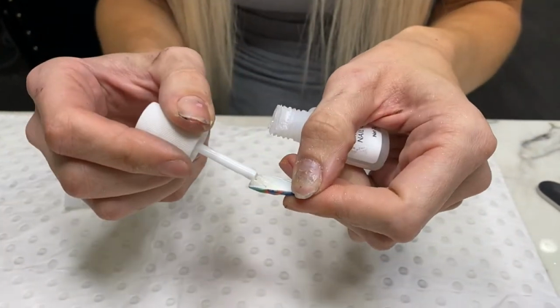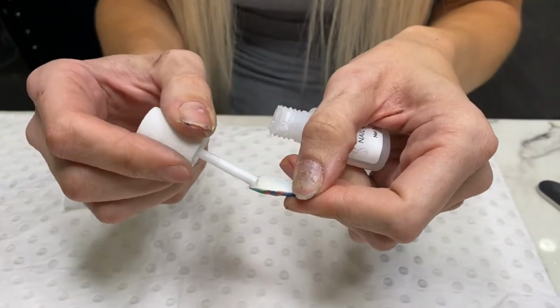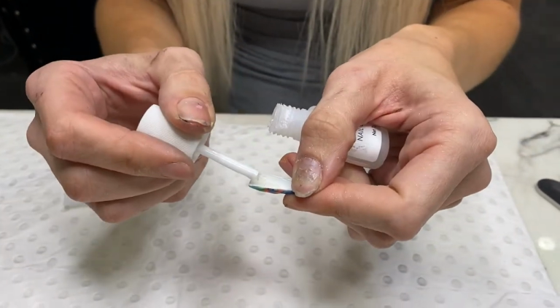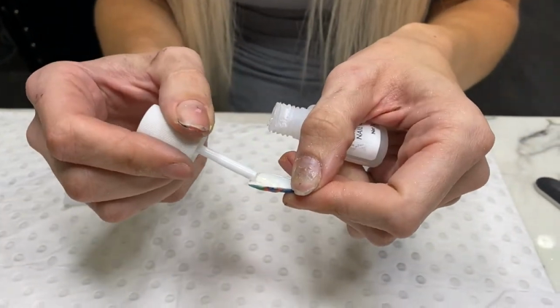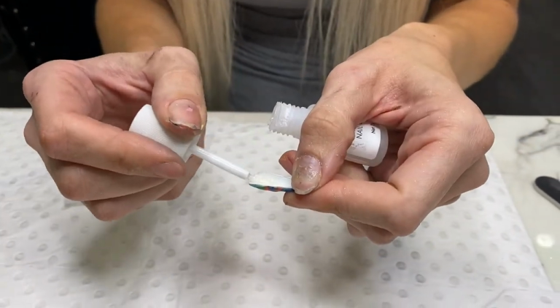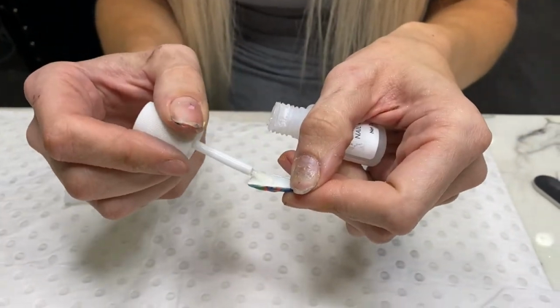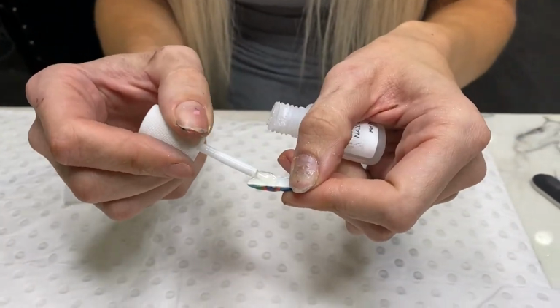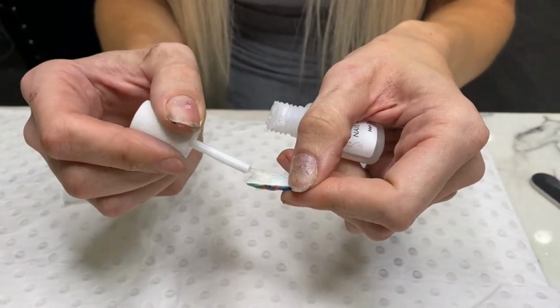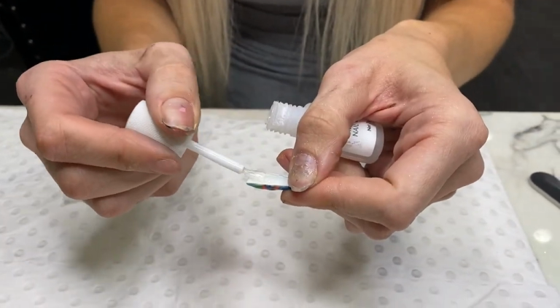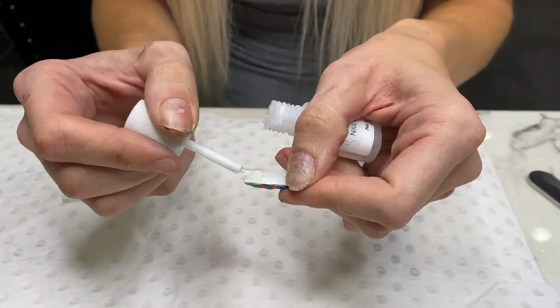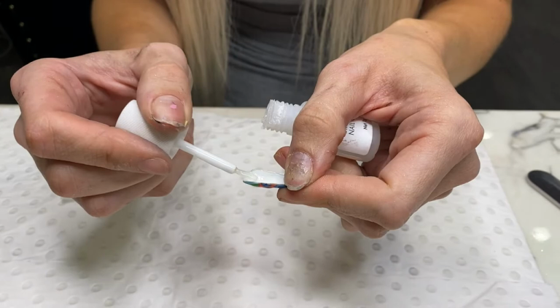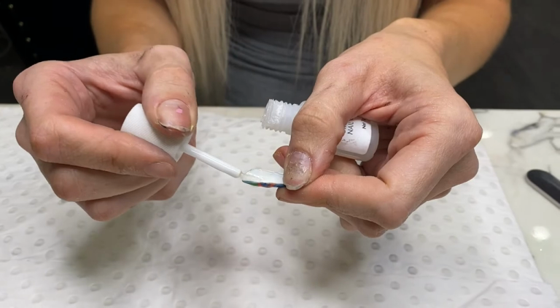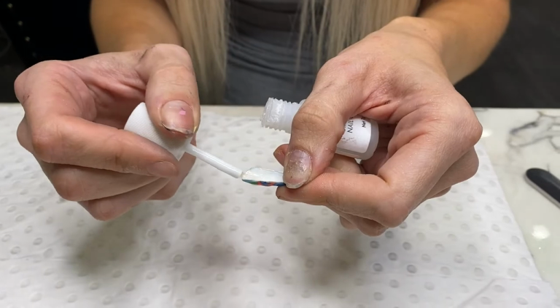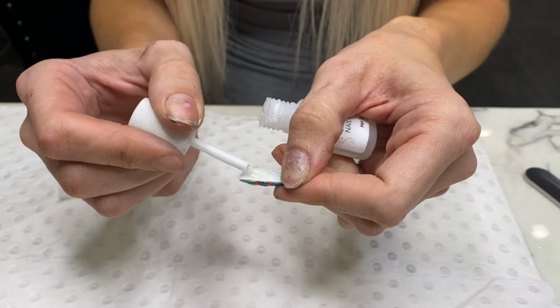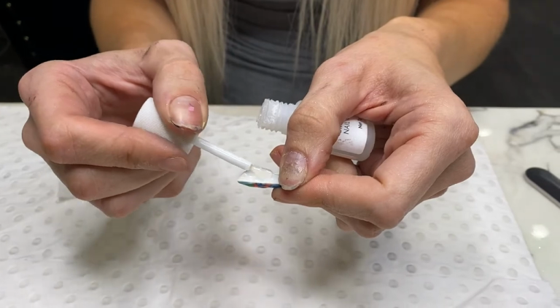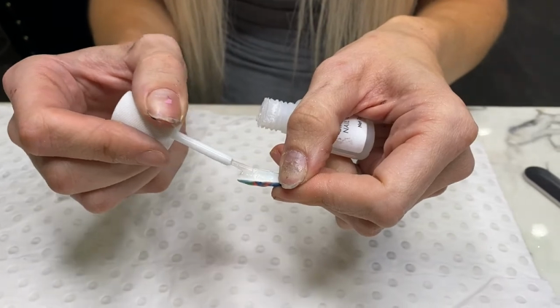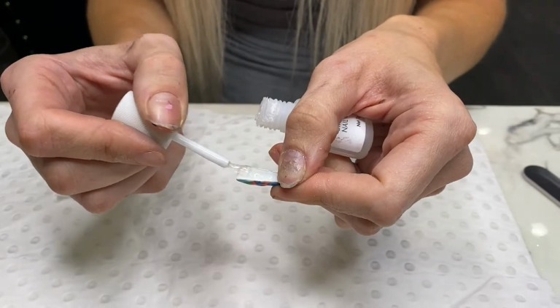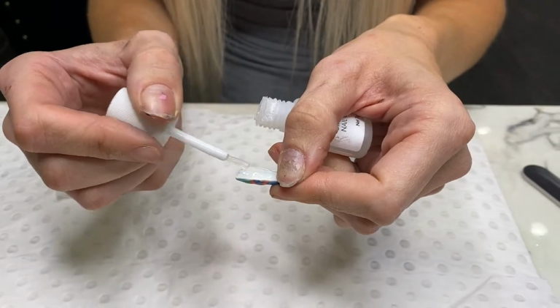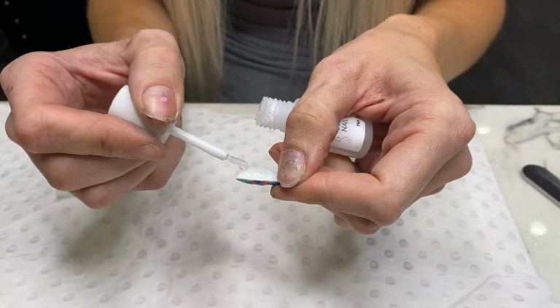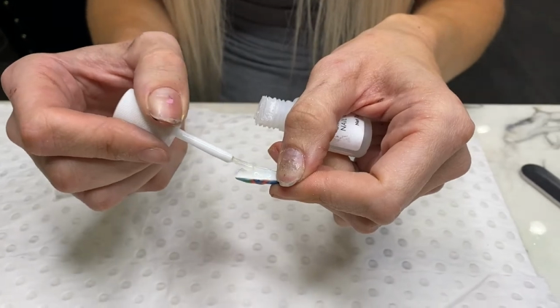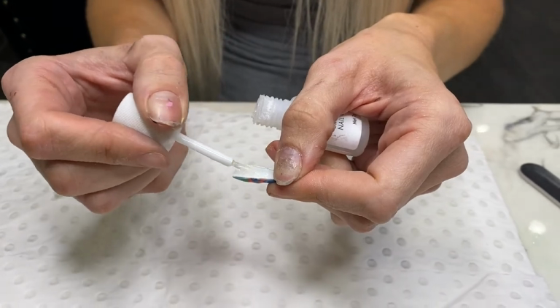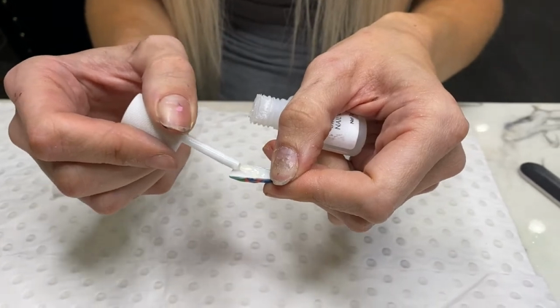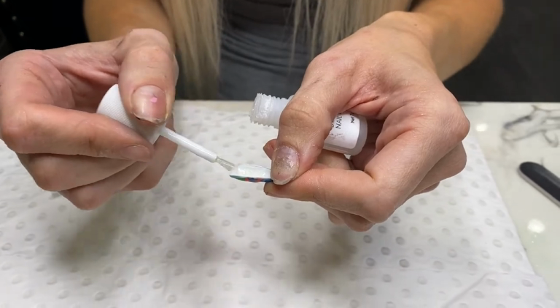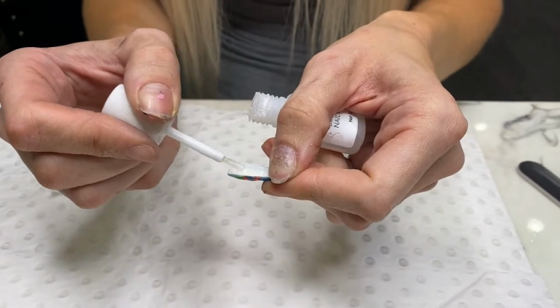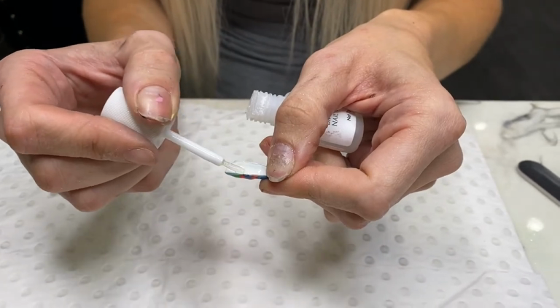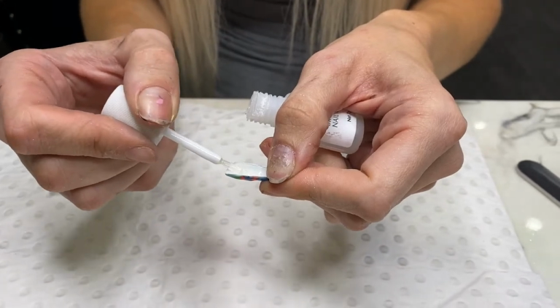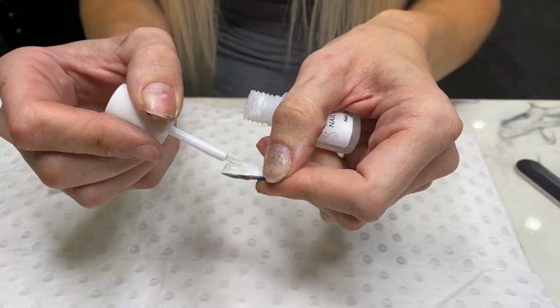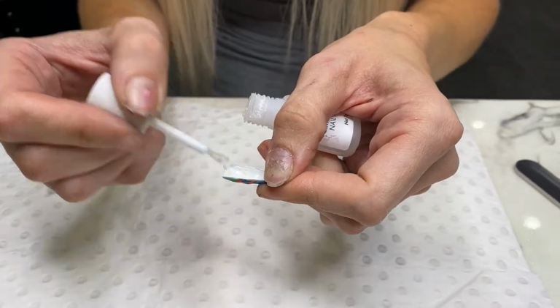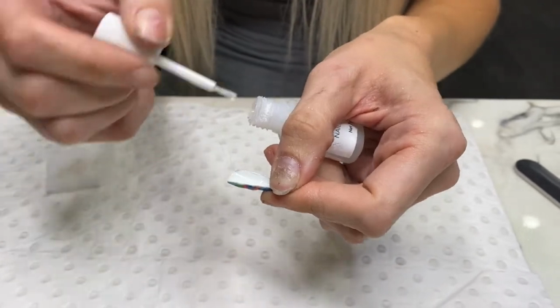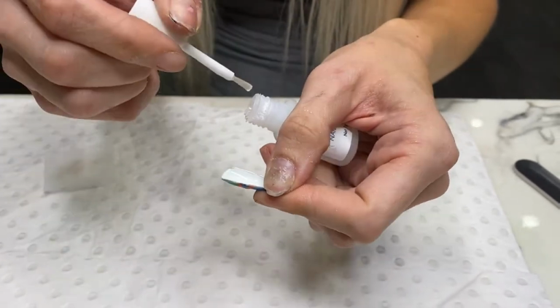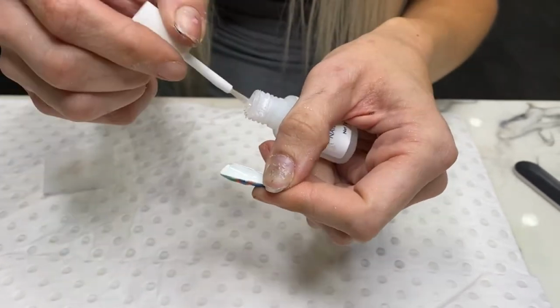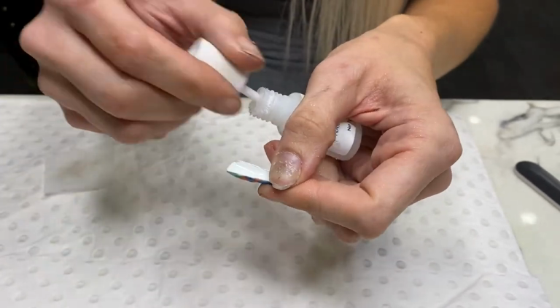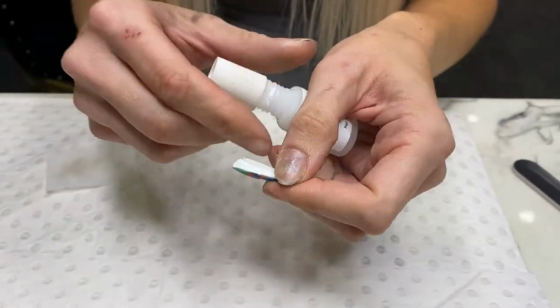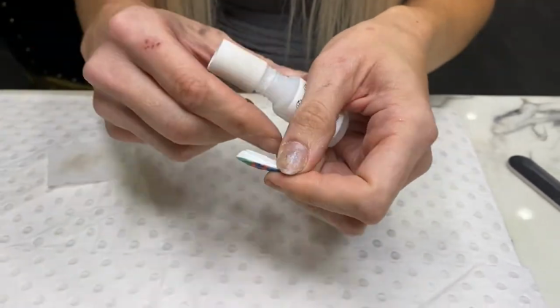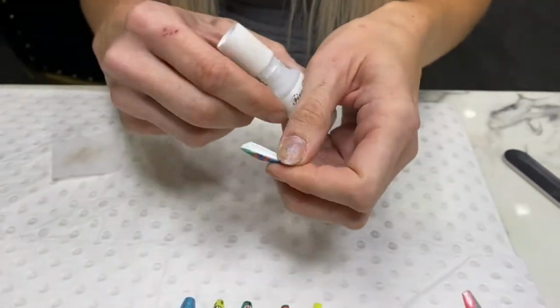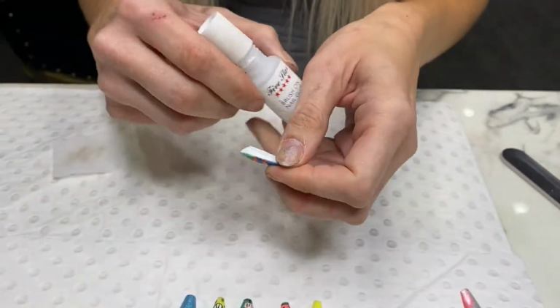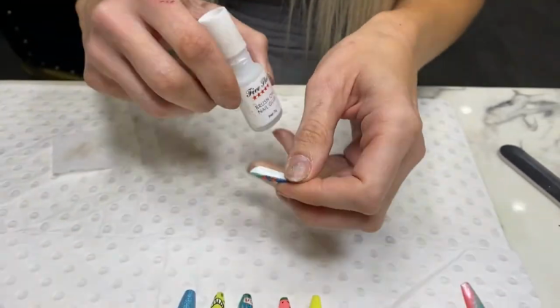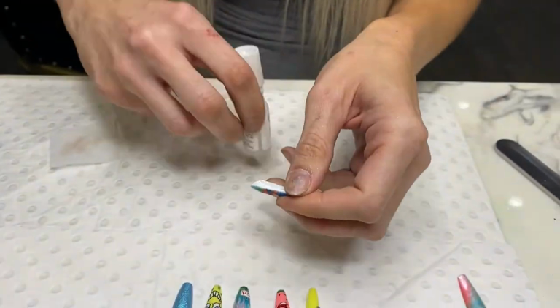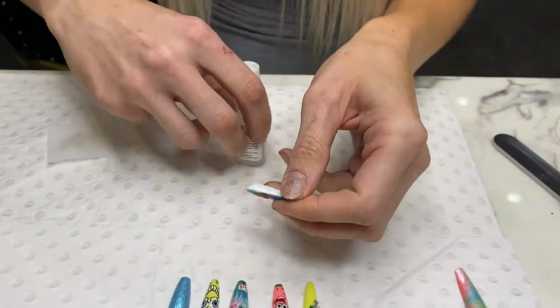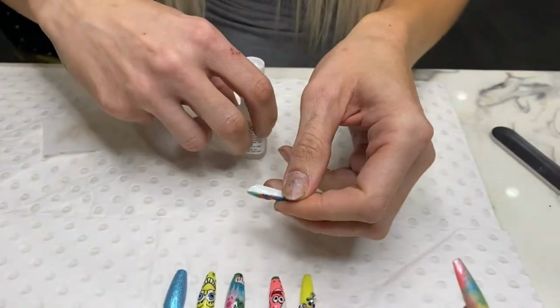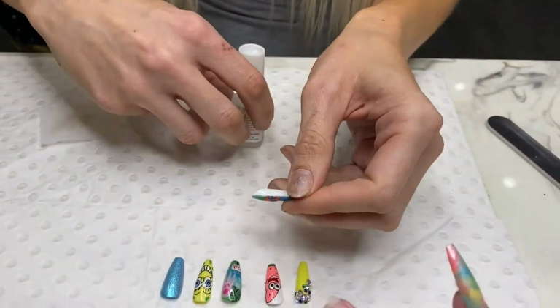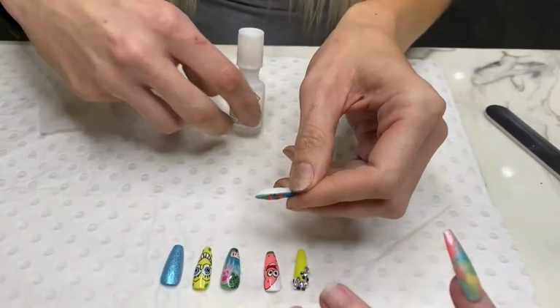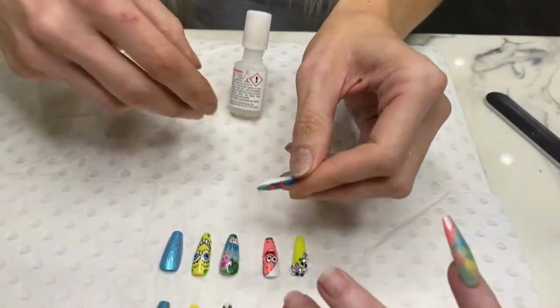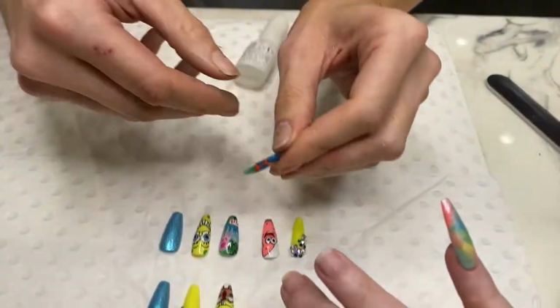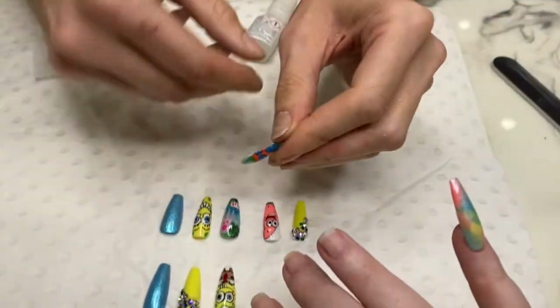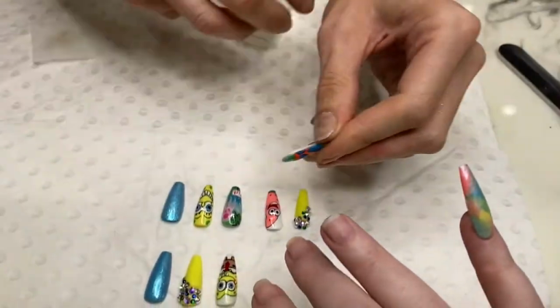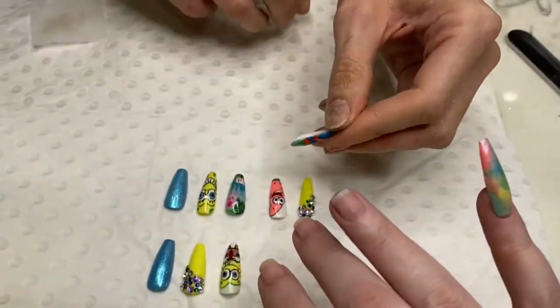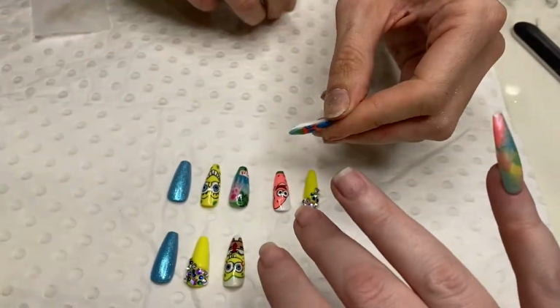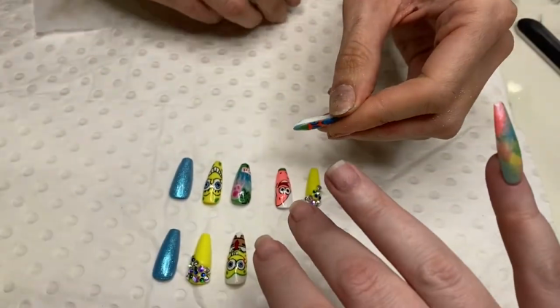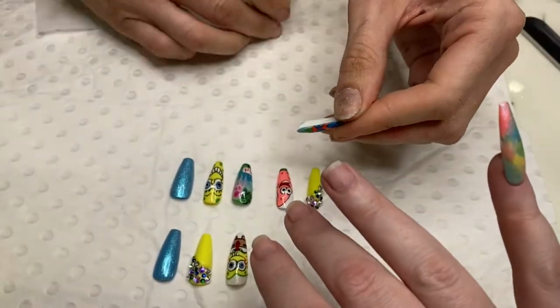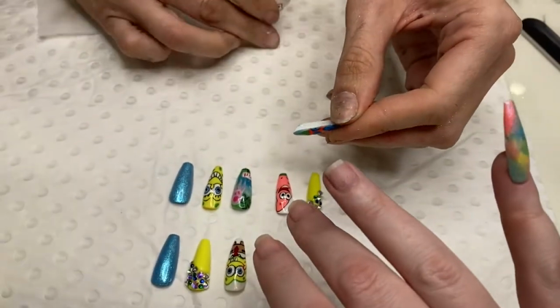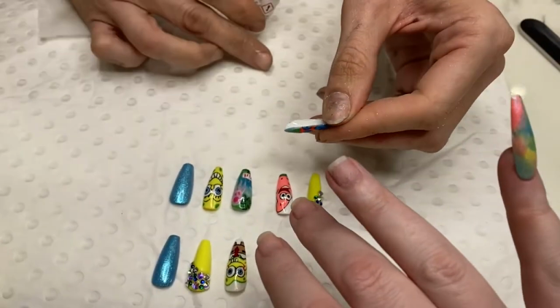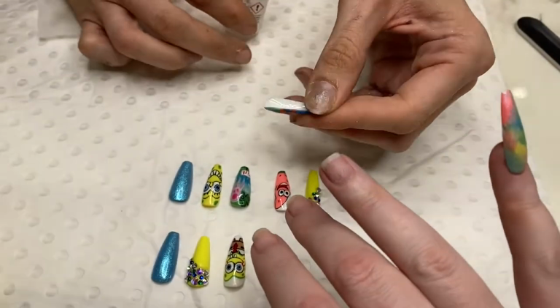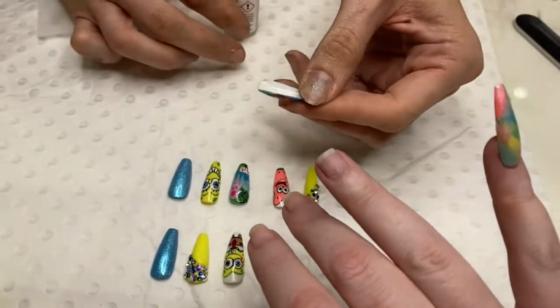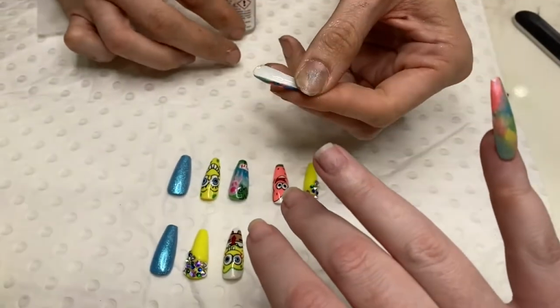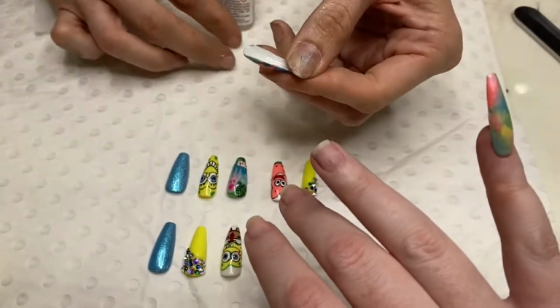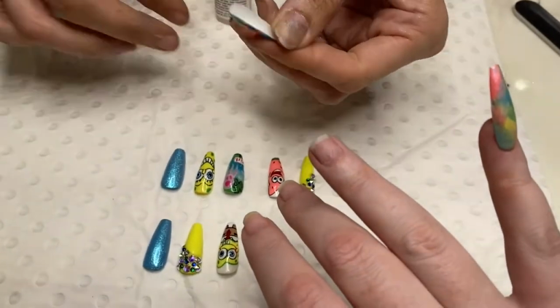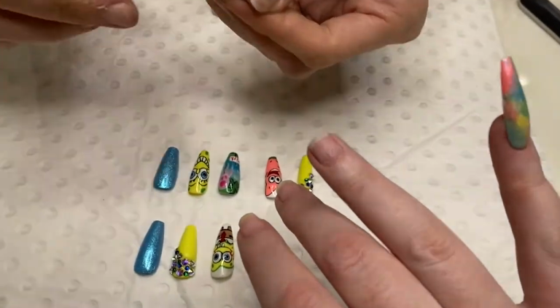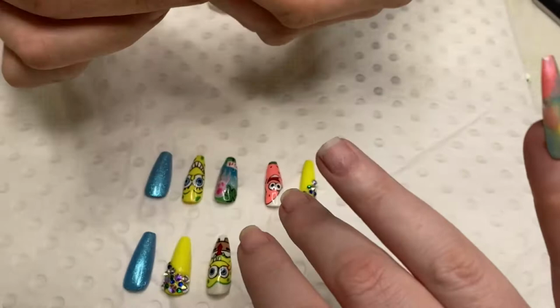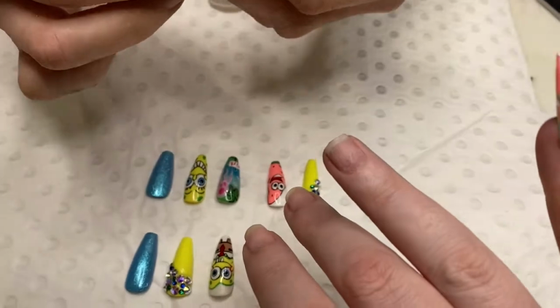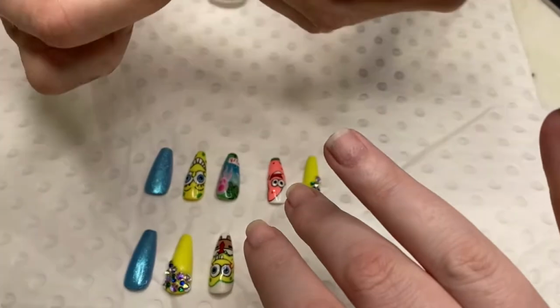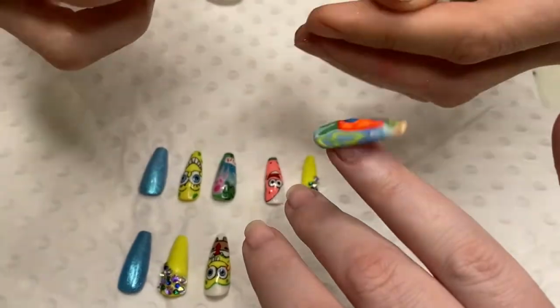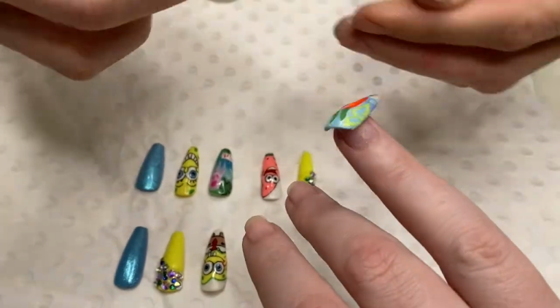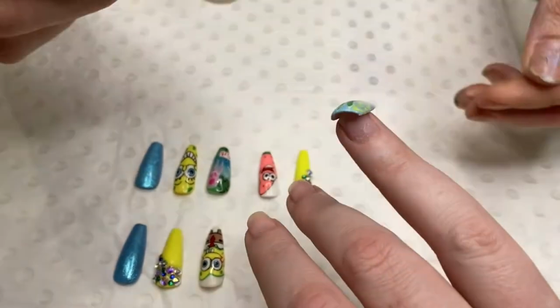If you want to be really sure for maximum adhesion at home, why don't you just press and hold and give it that 60 seconds. If you're short on time, go ahead and pop them on.